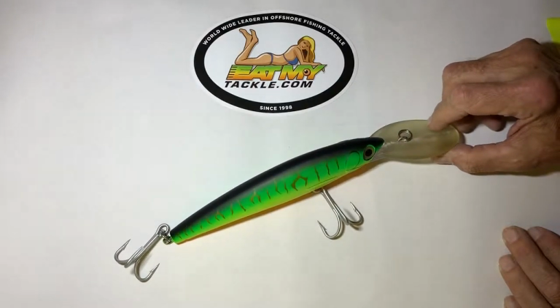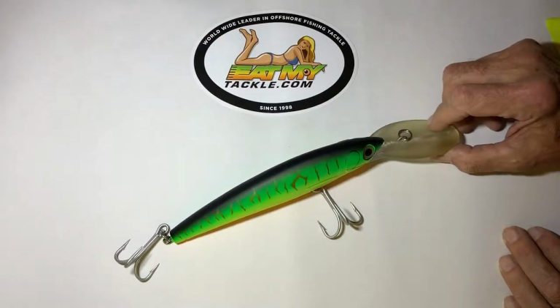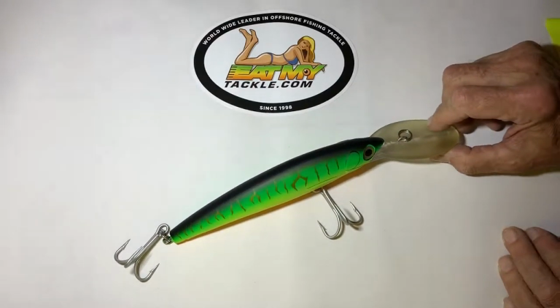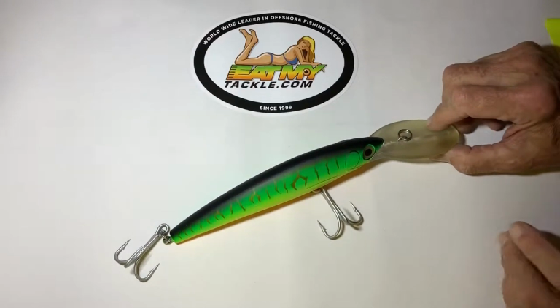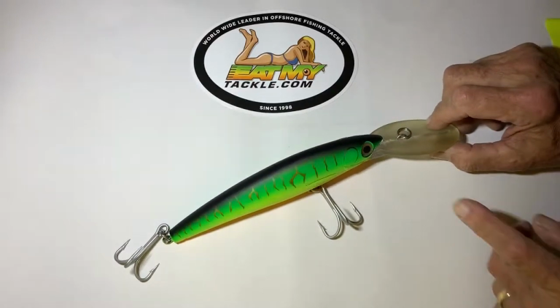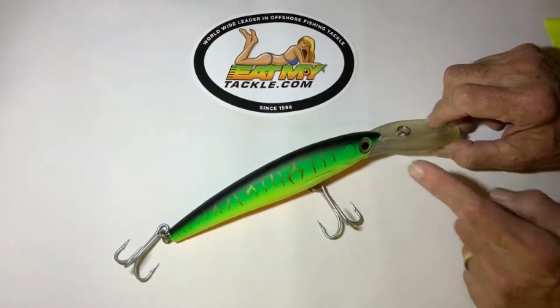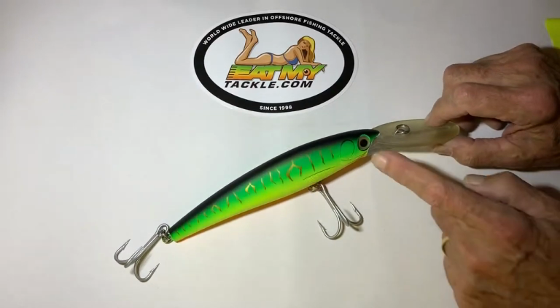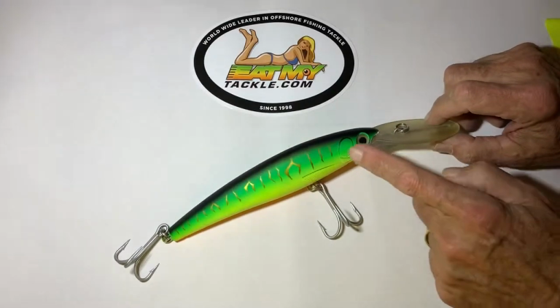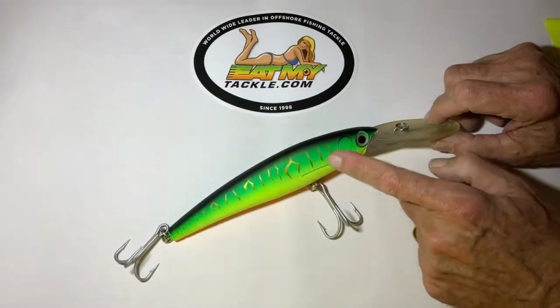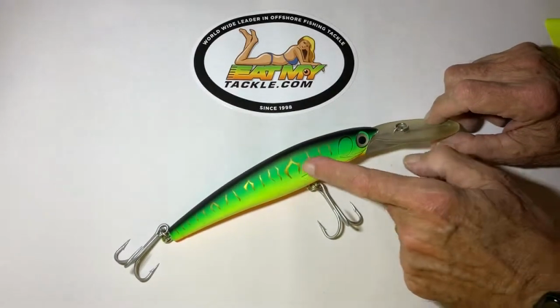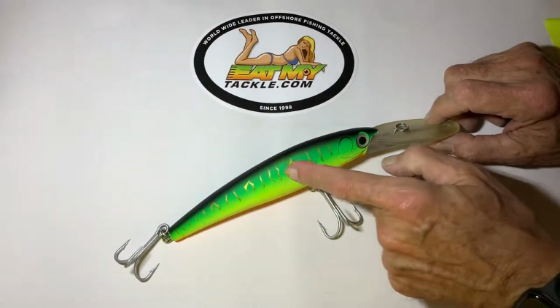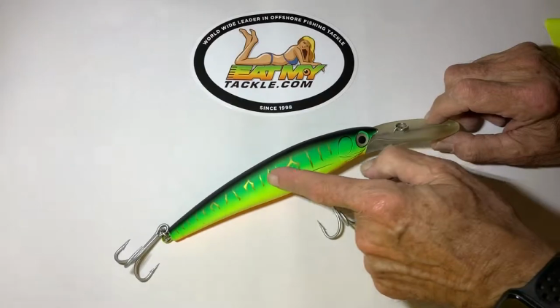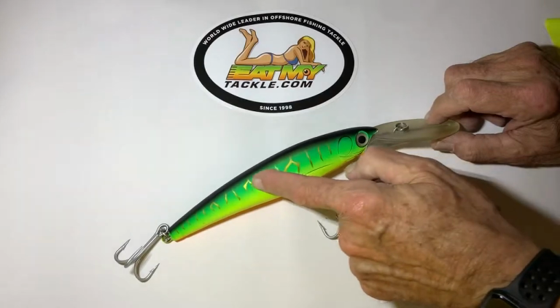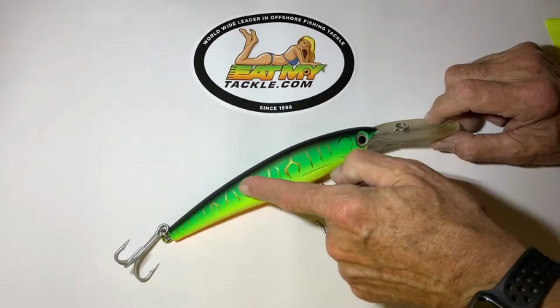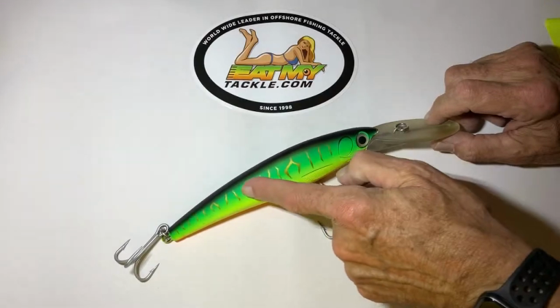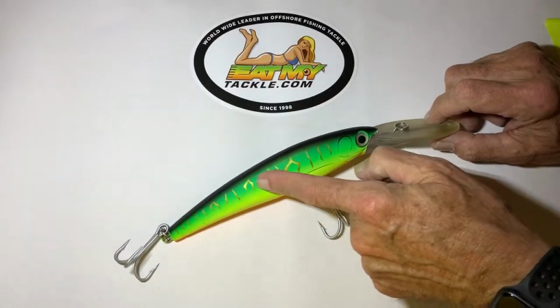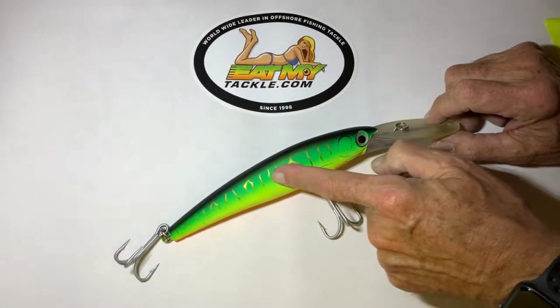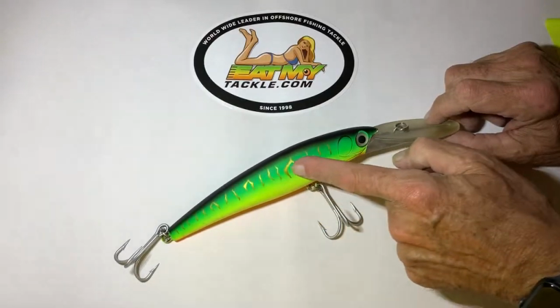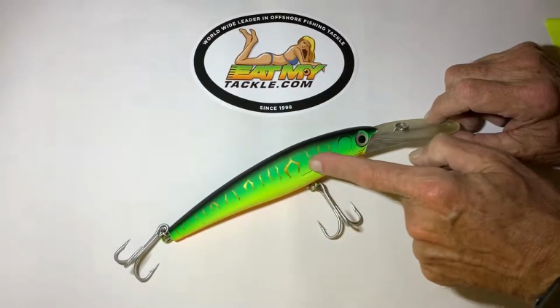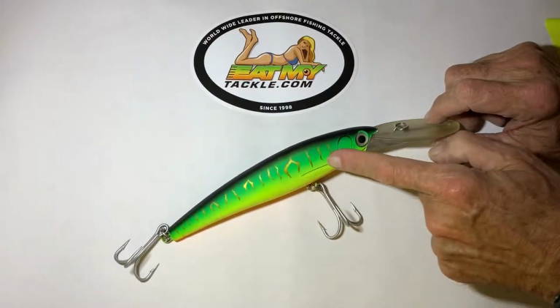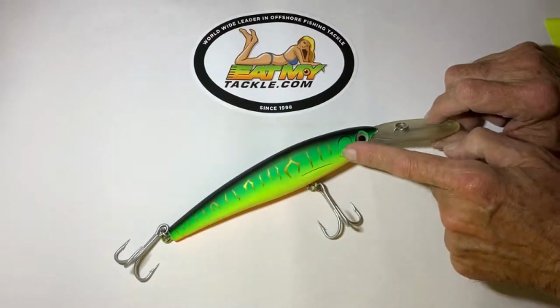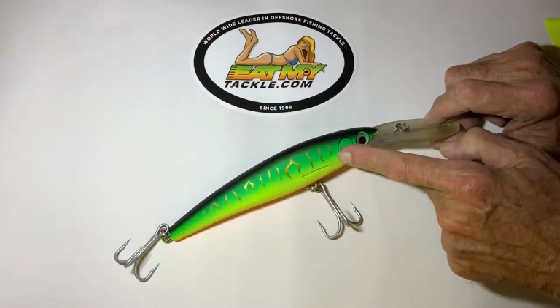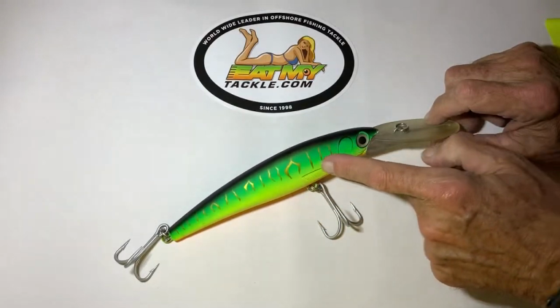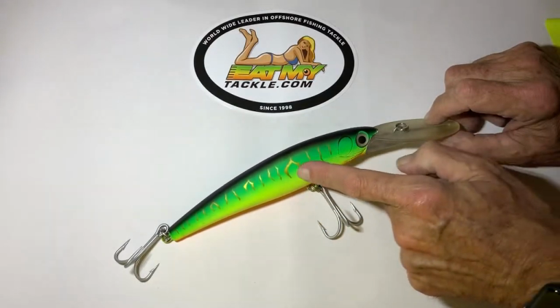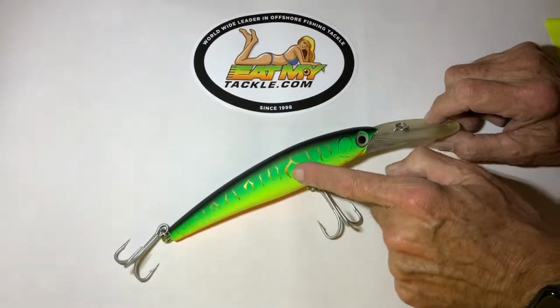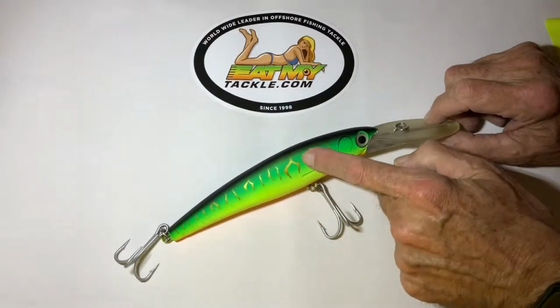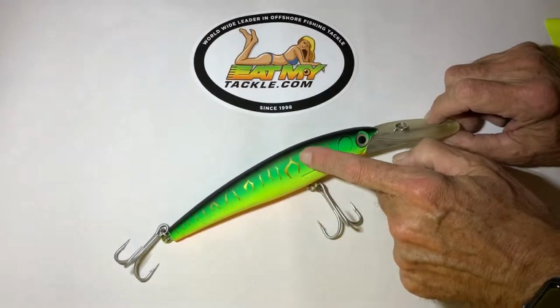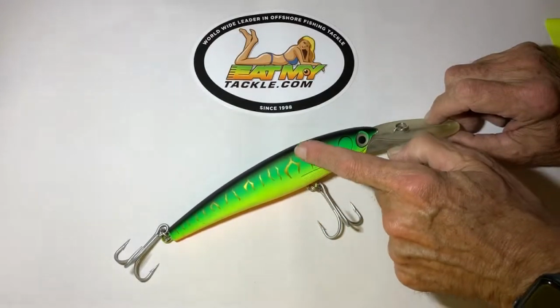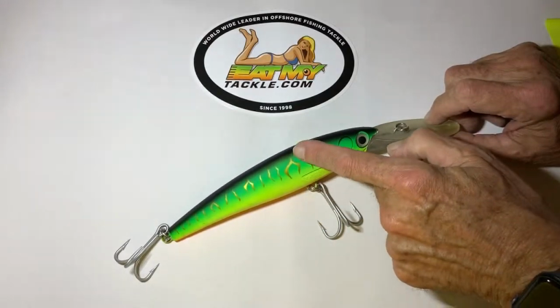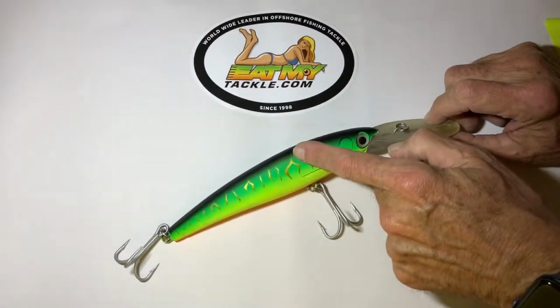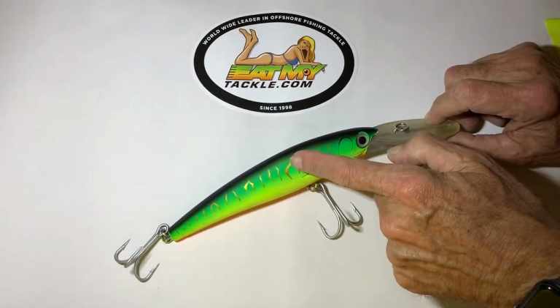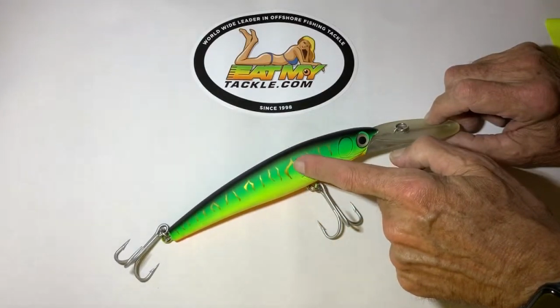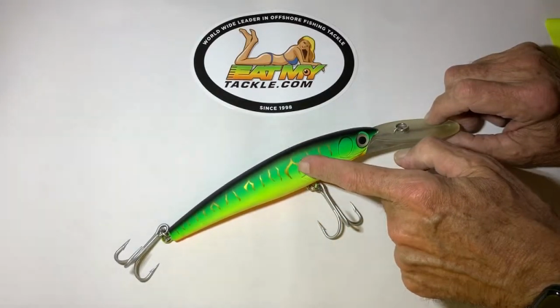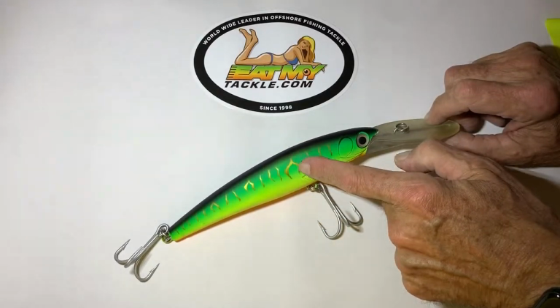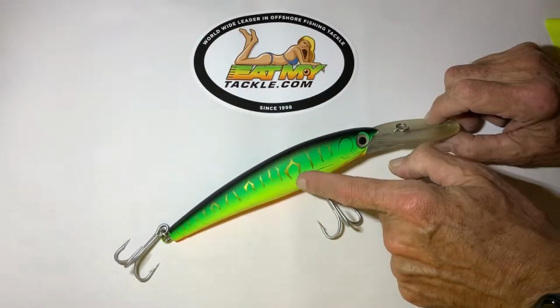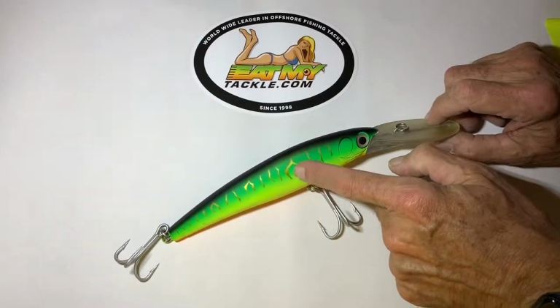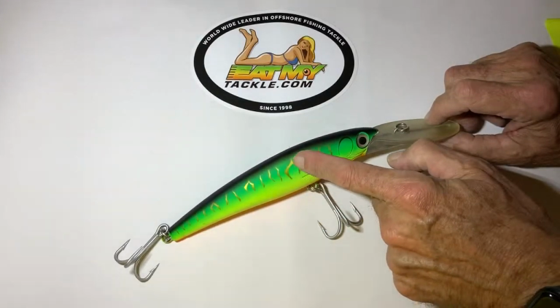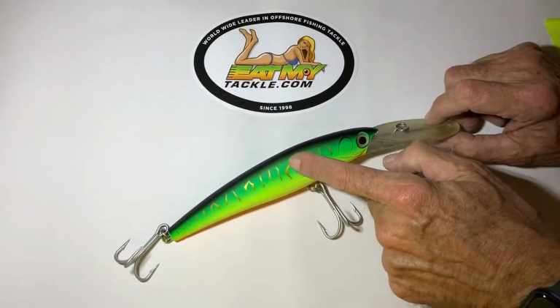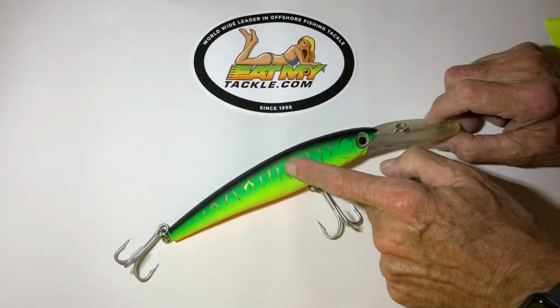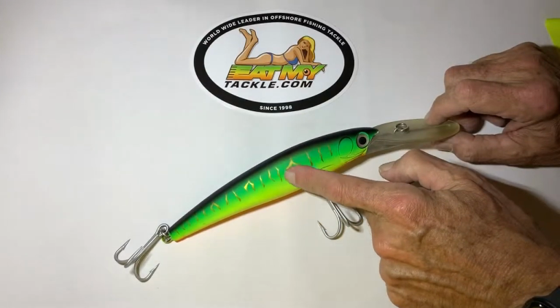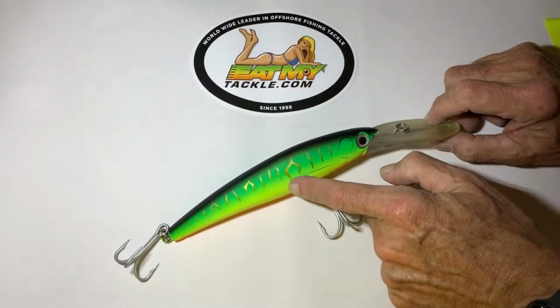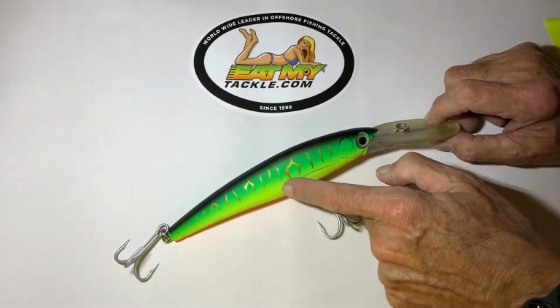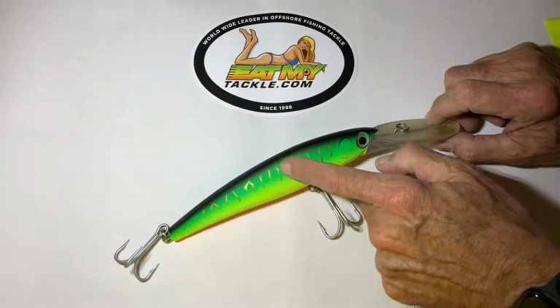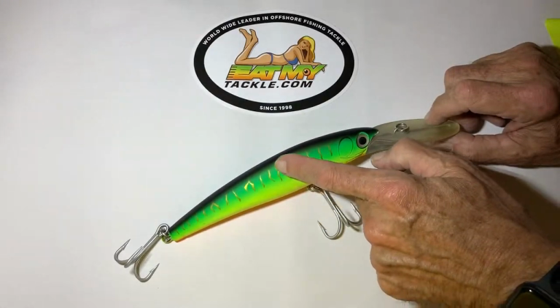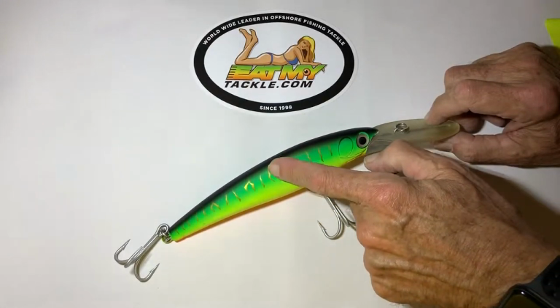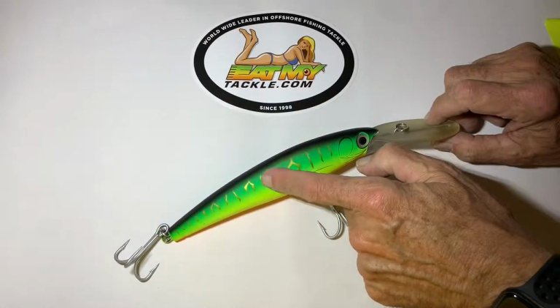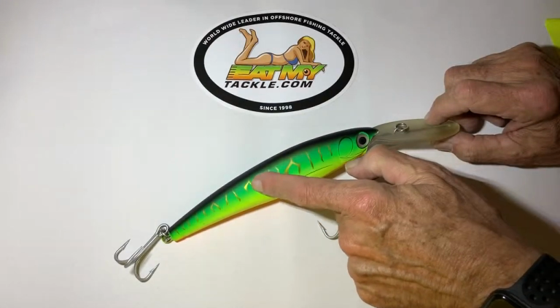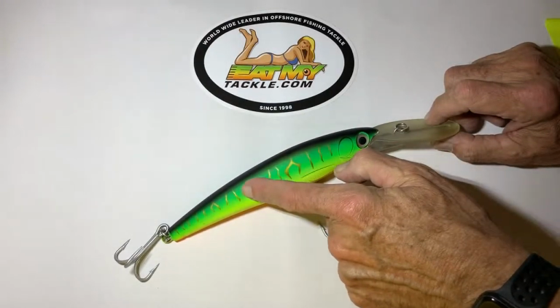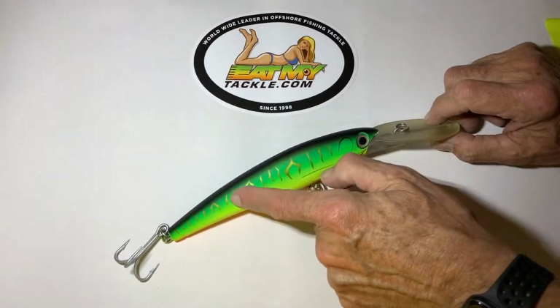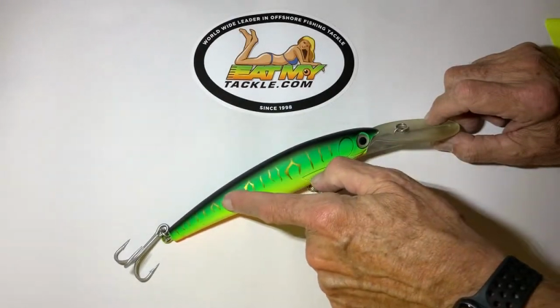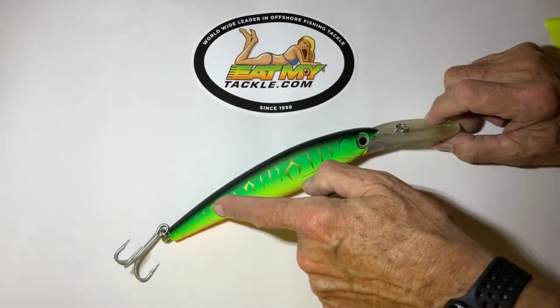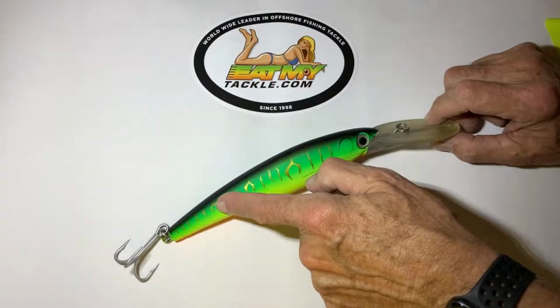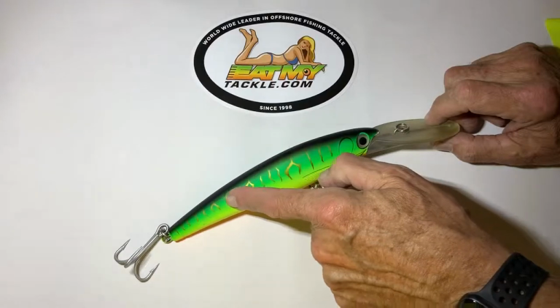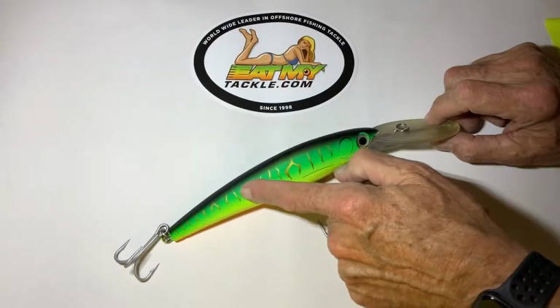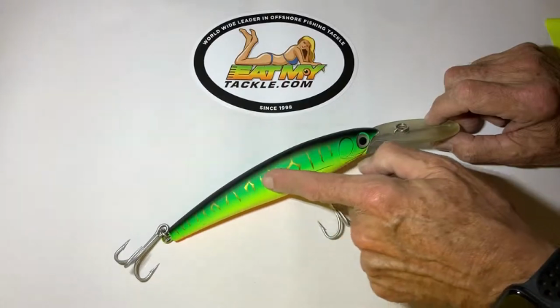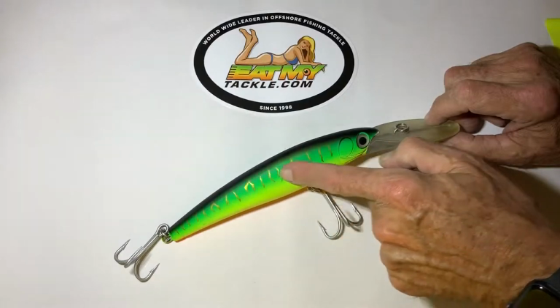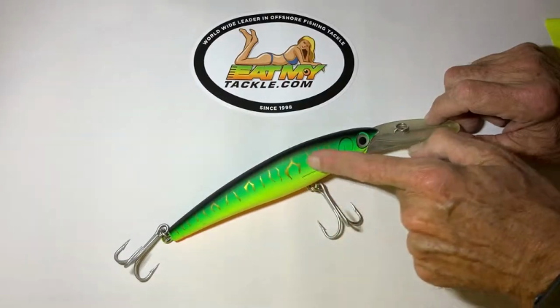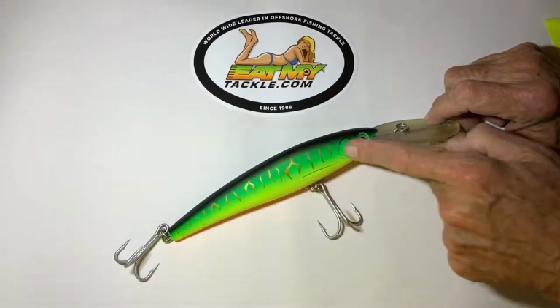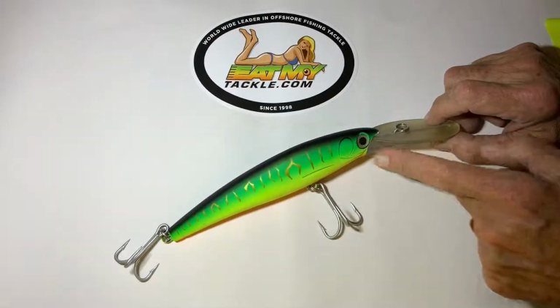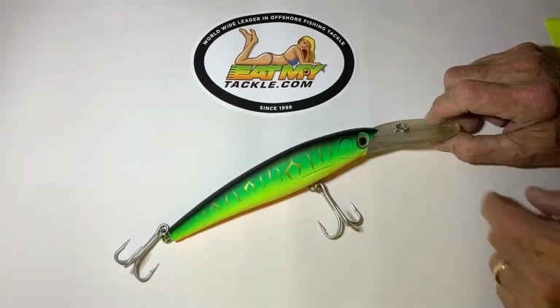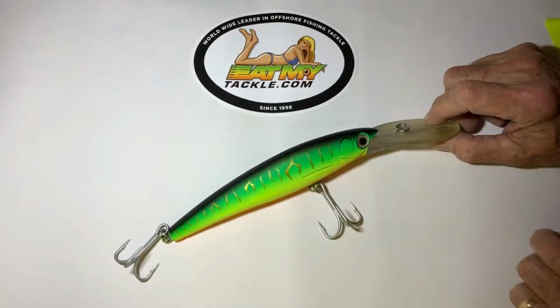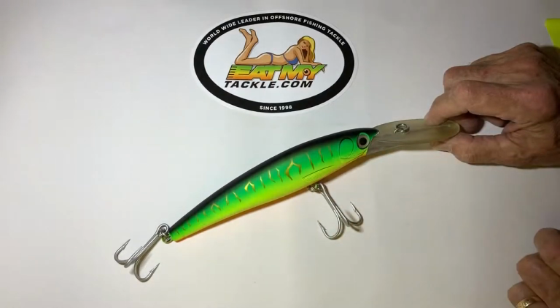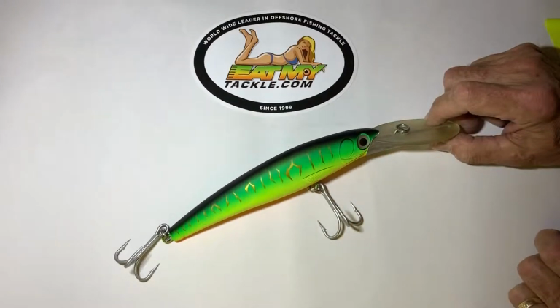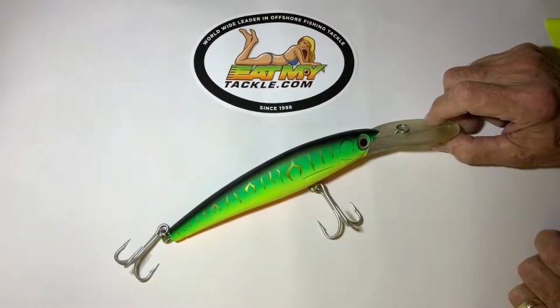I like this one in particular because it's dolphin colored, and look at all these gold lines for reflection to catch the water and catch all the light.